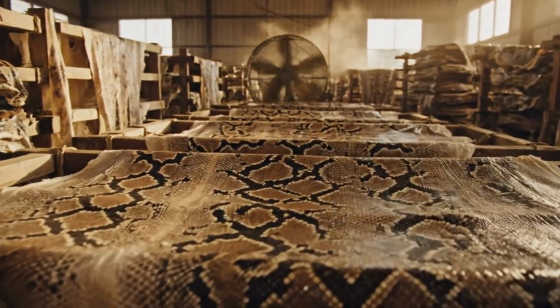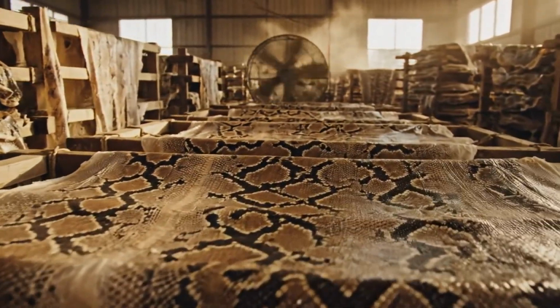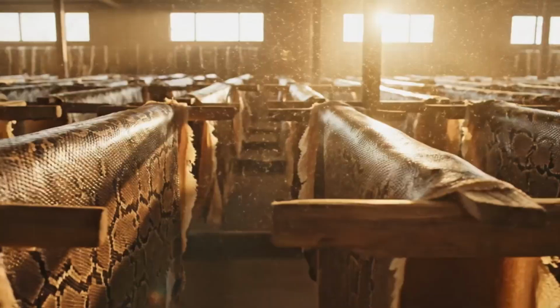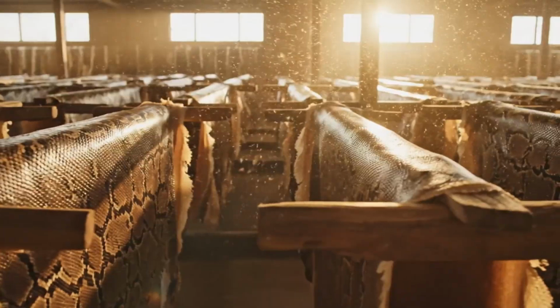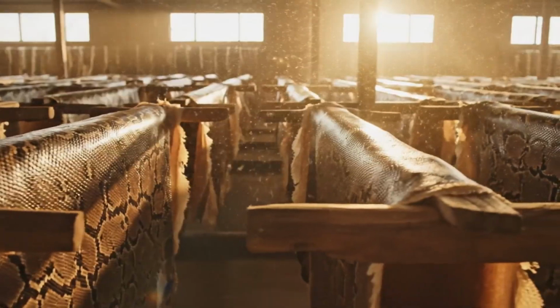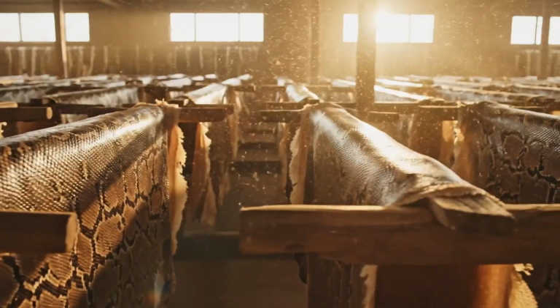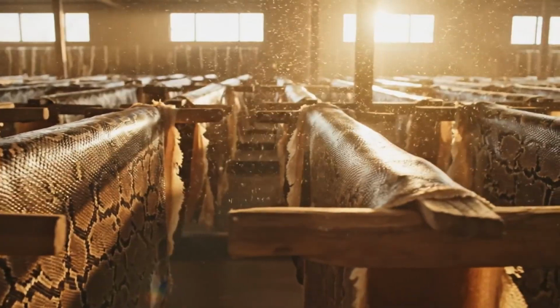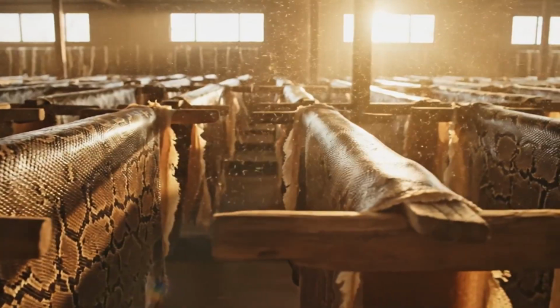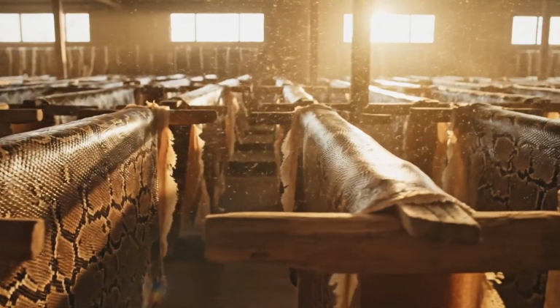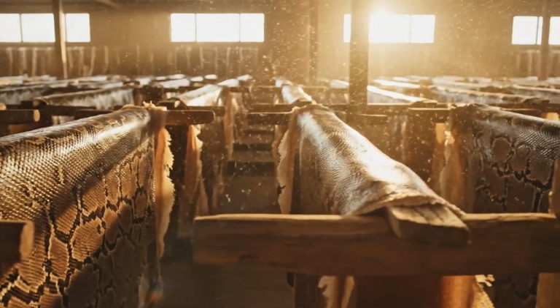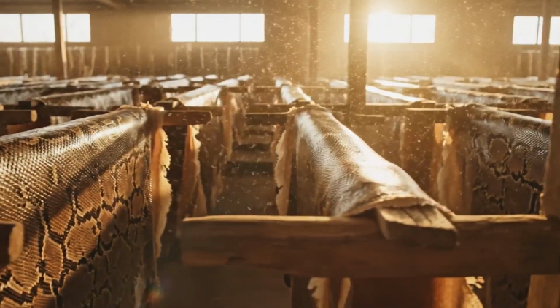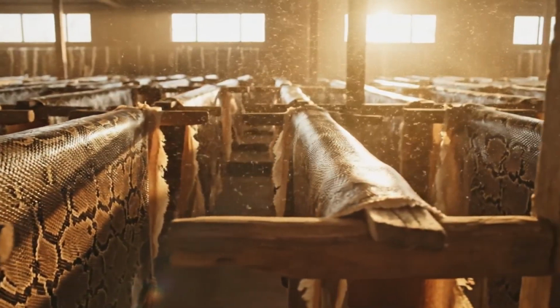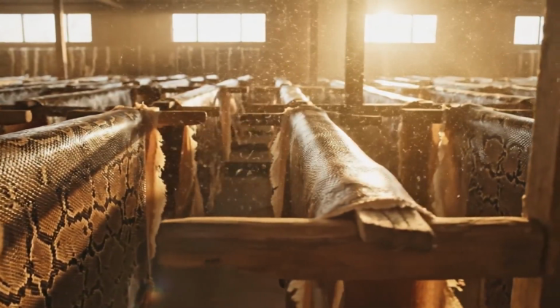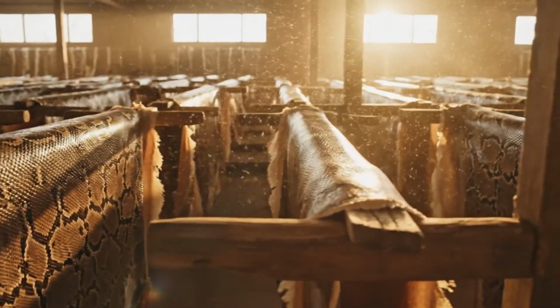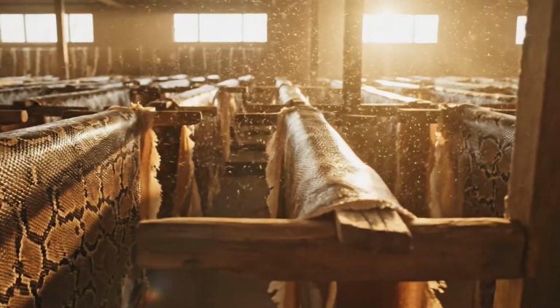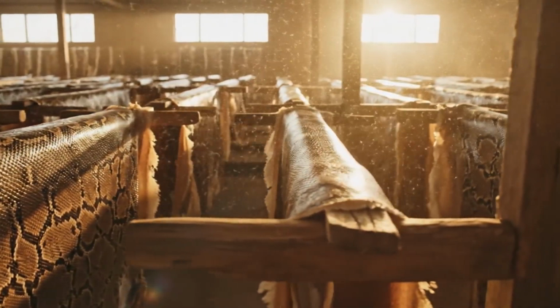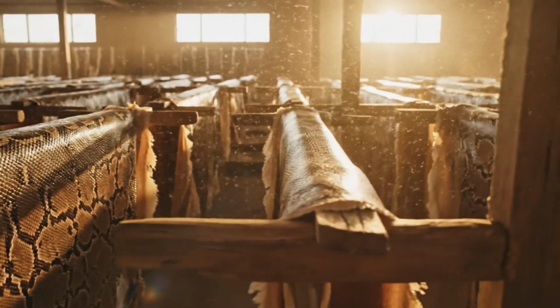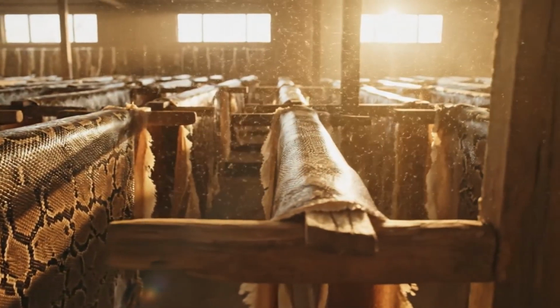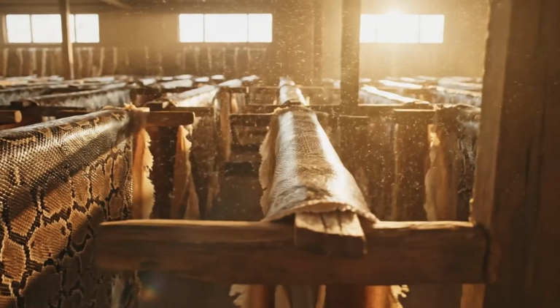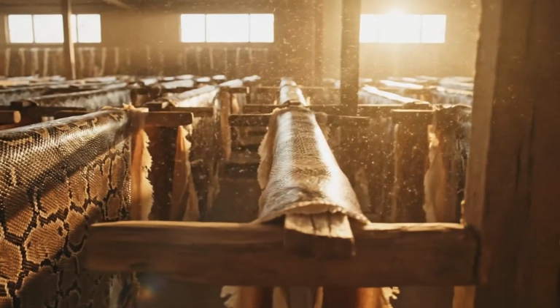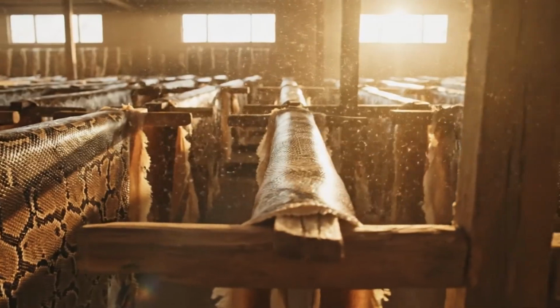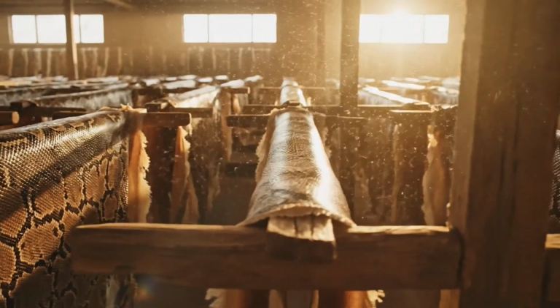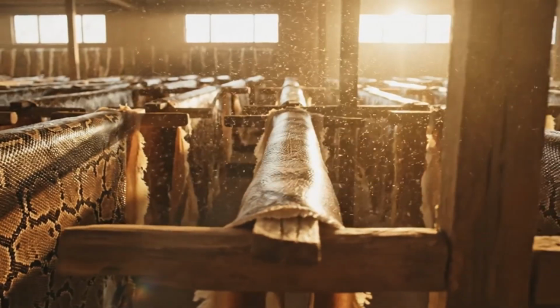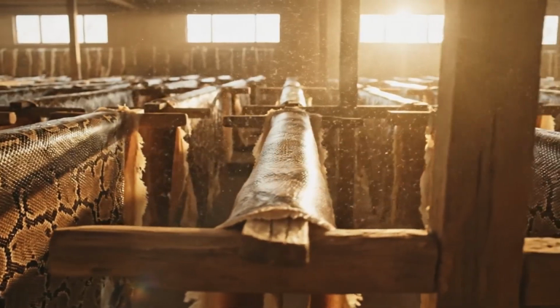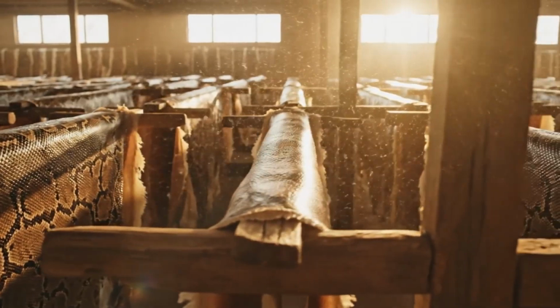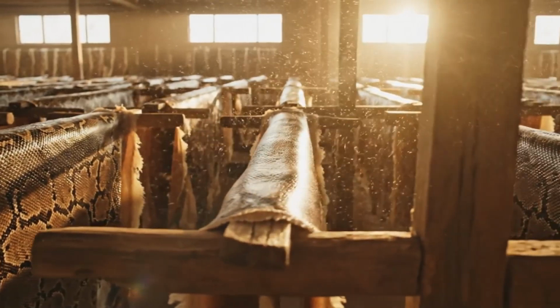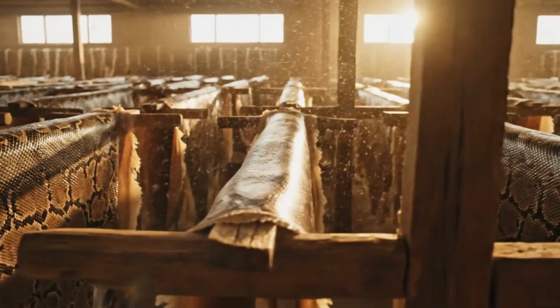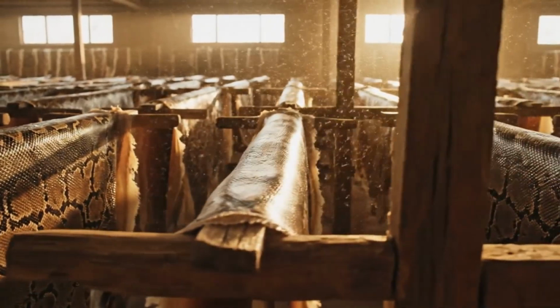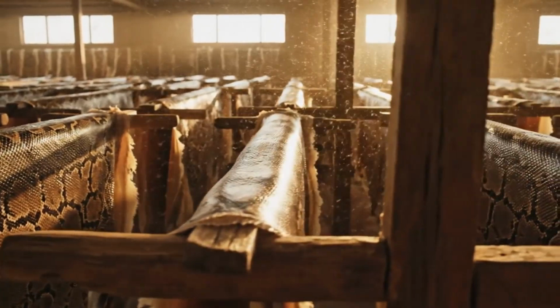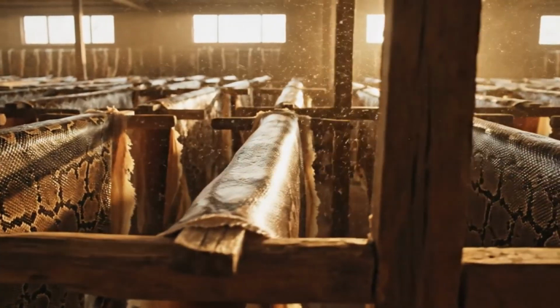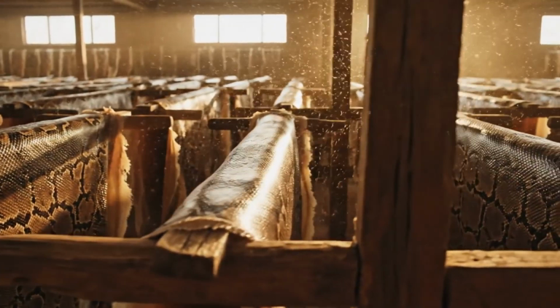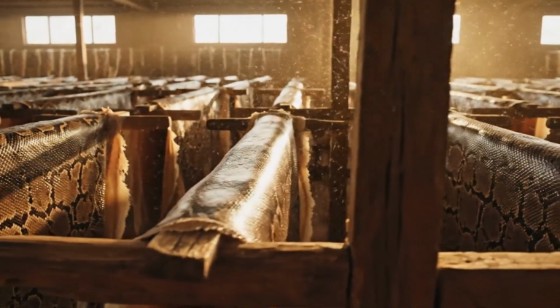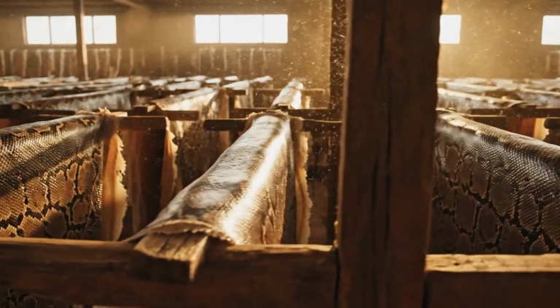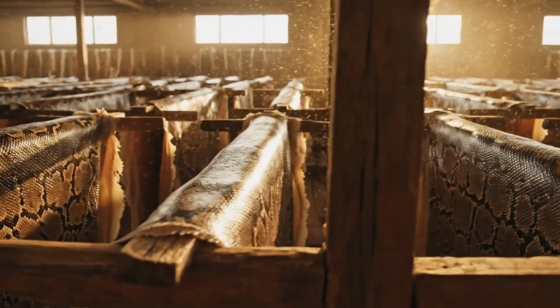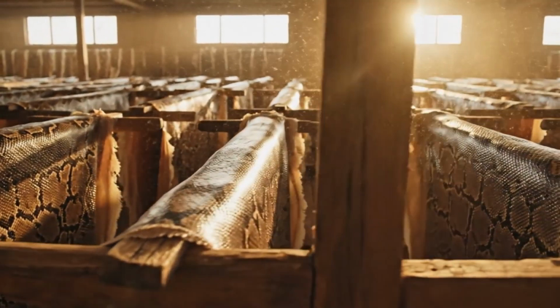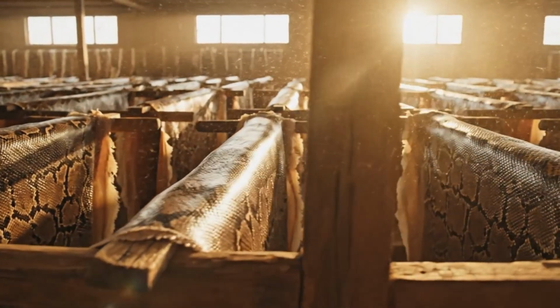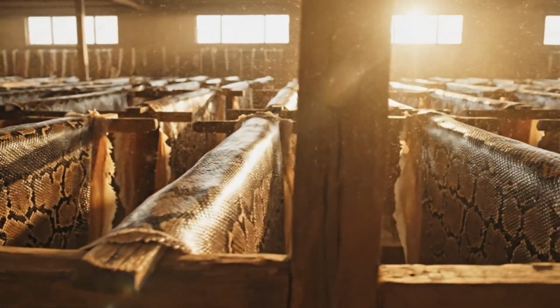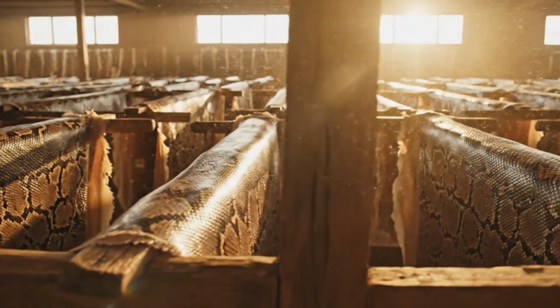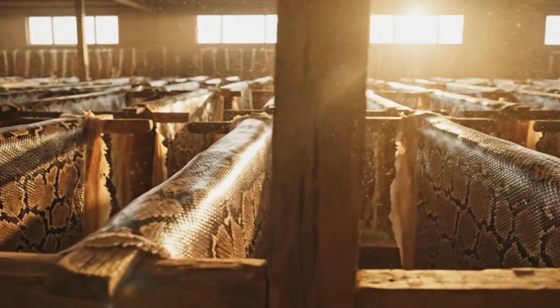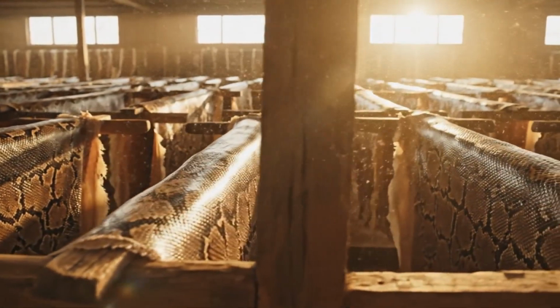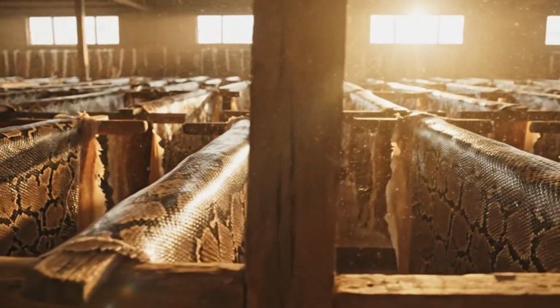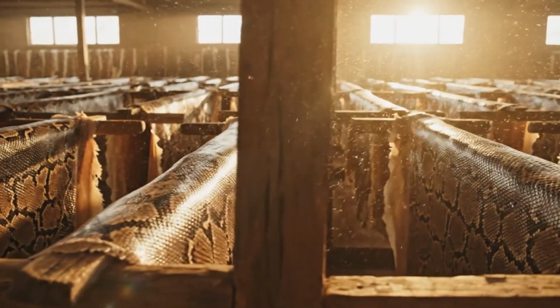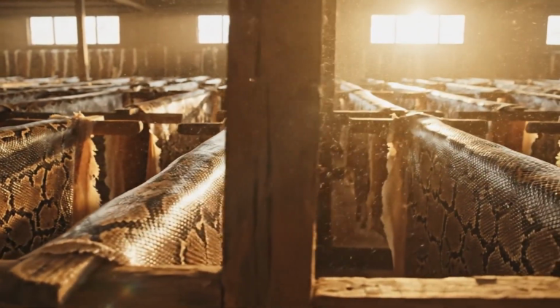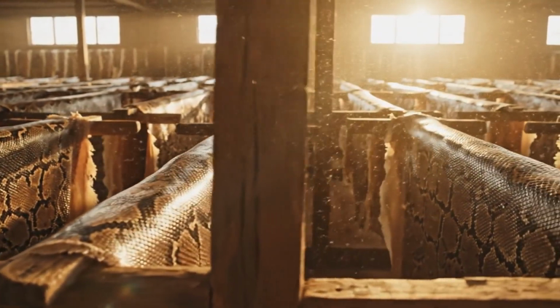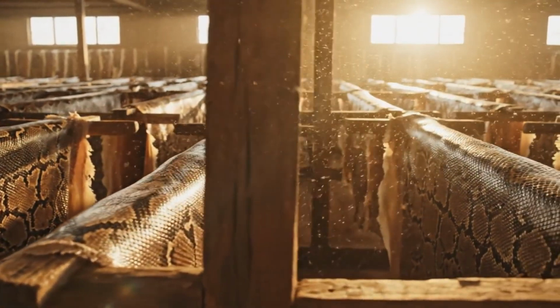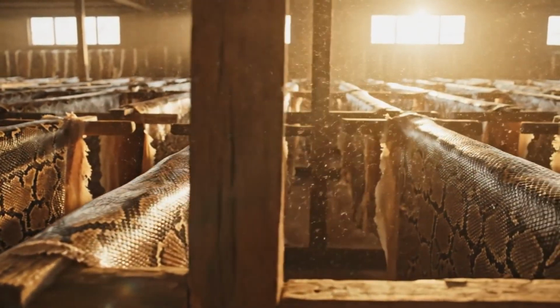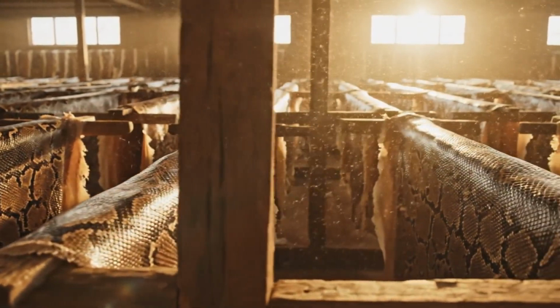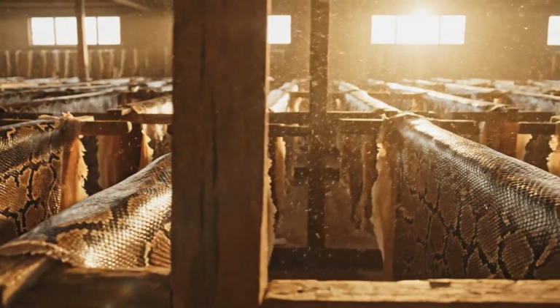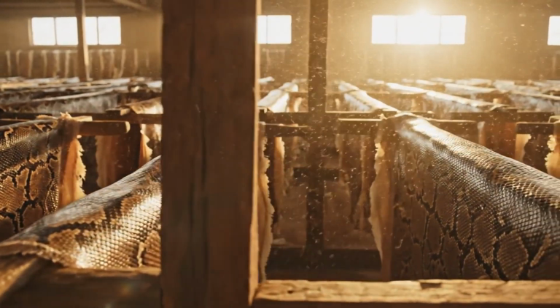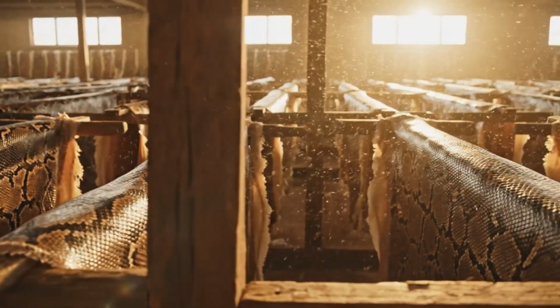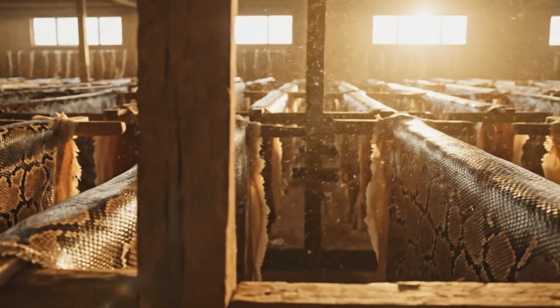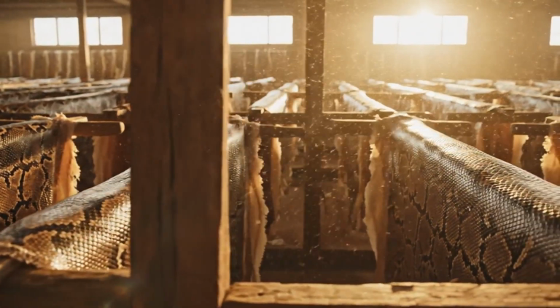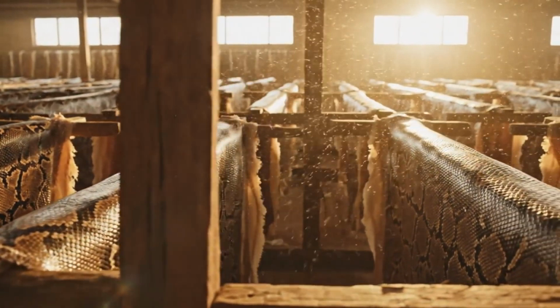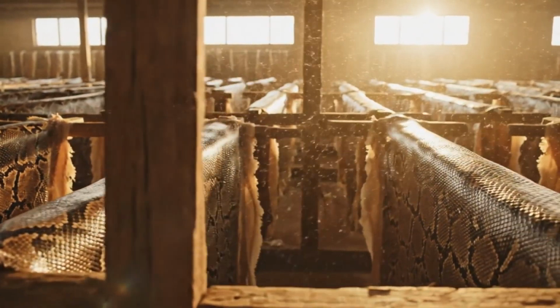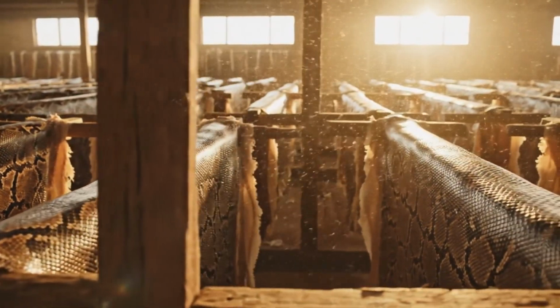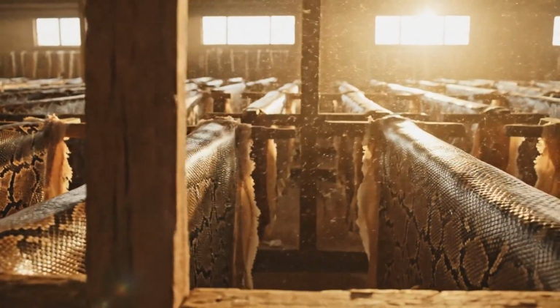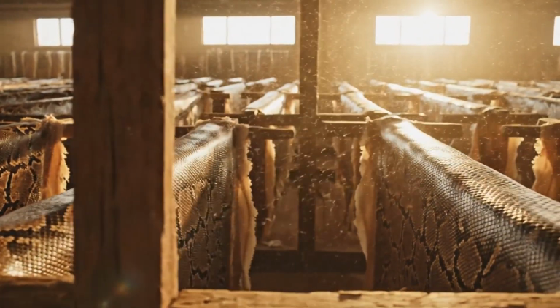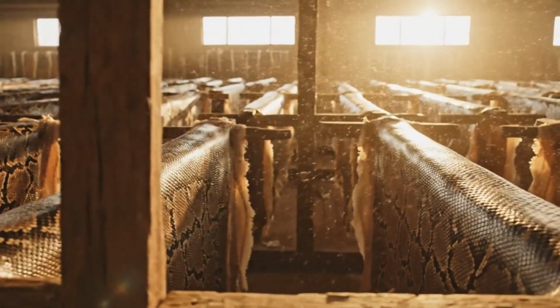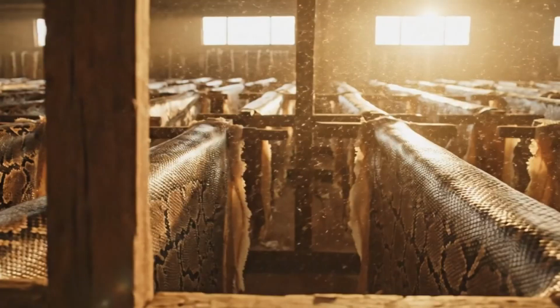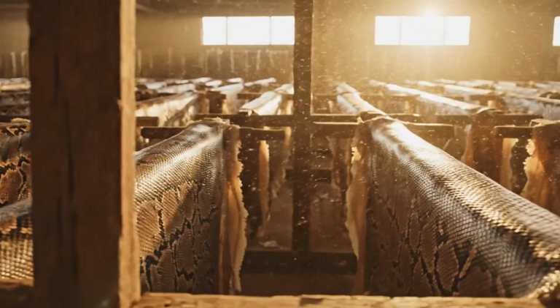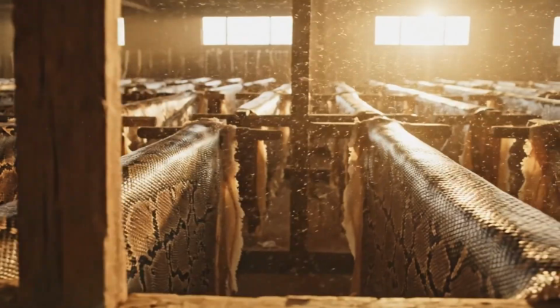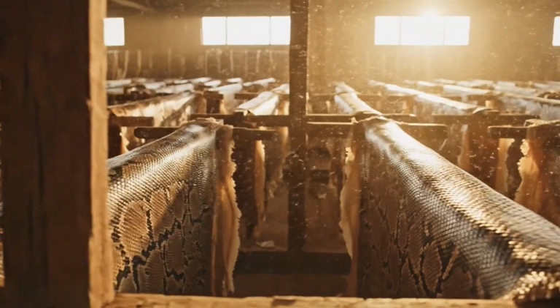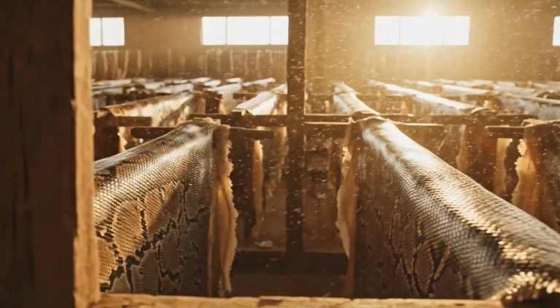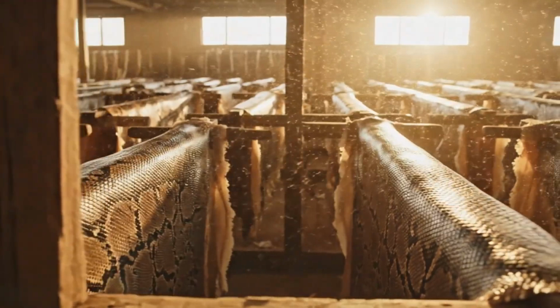Here in the drying room, the python skins are stretched taut on wooden frames, exposed to the warm, circulating air.